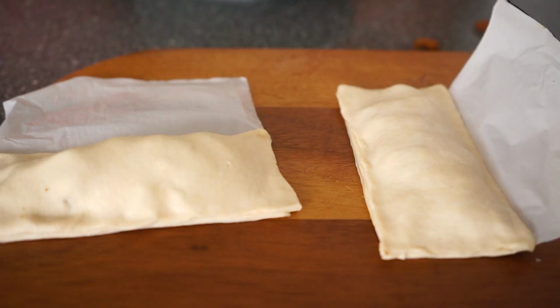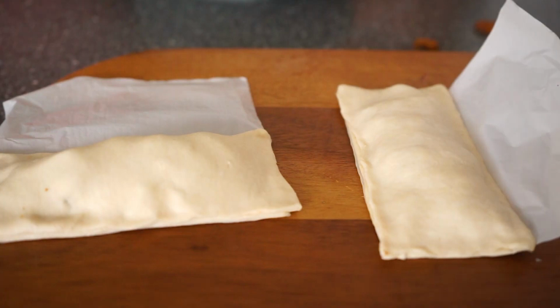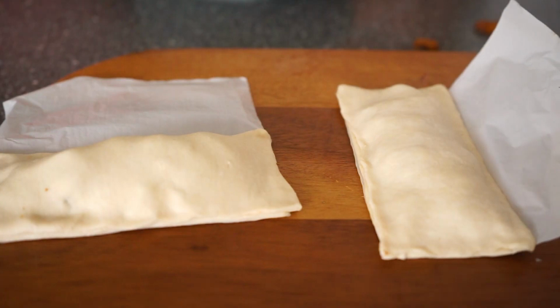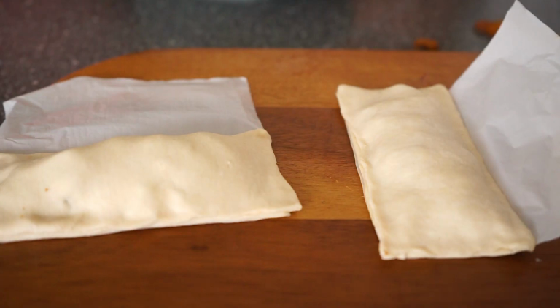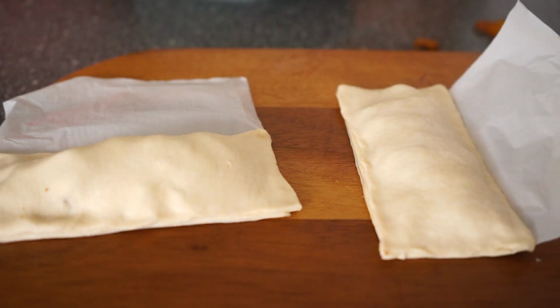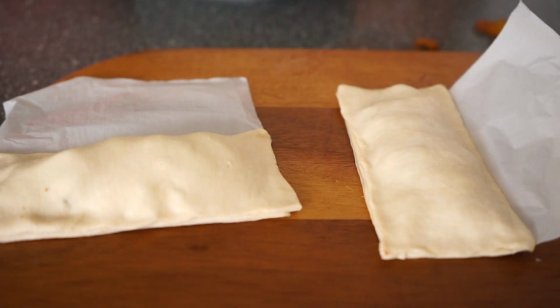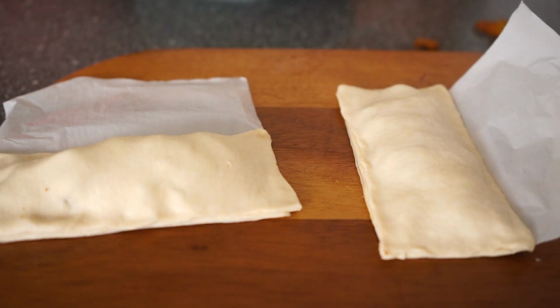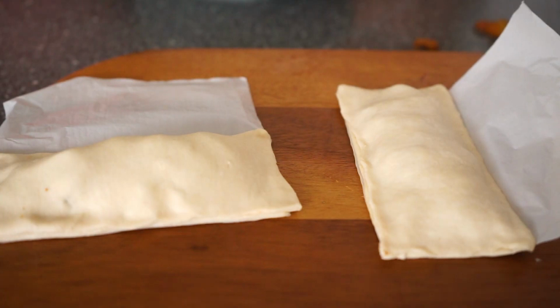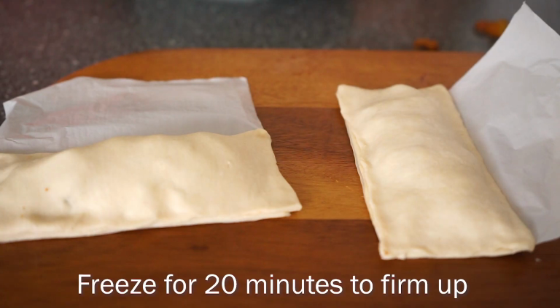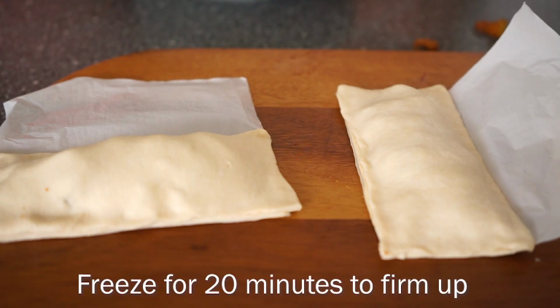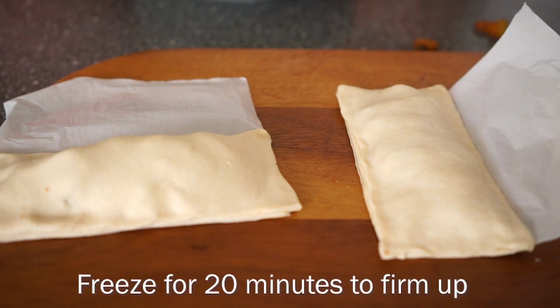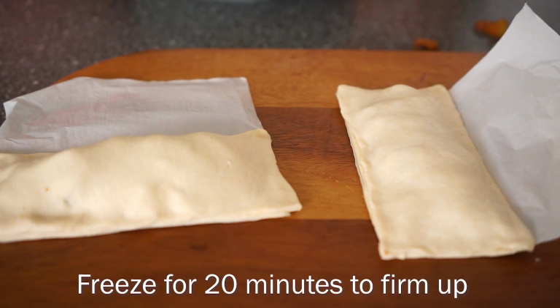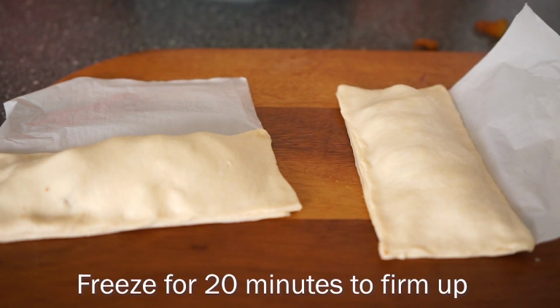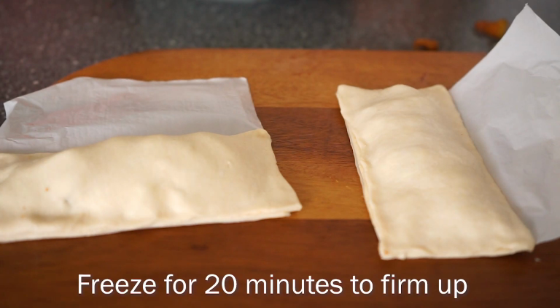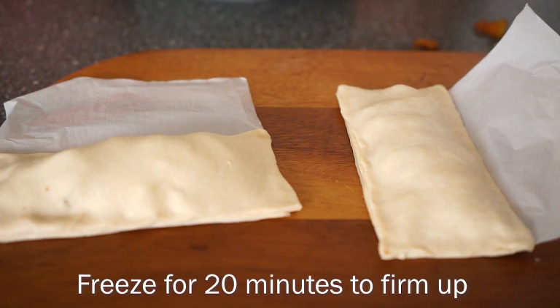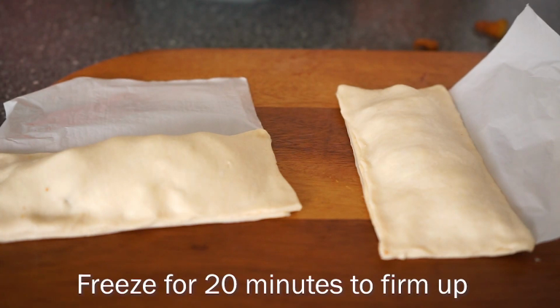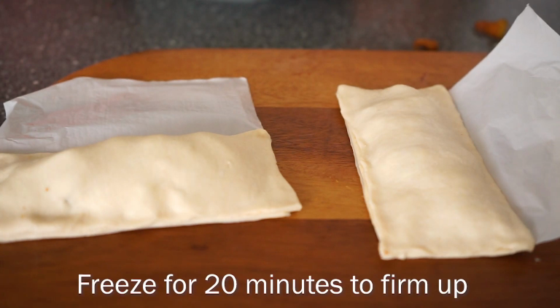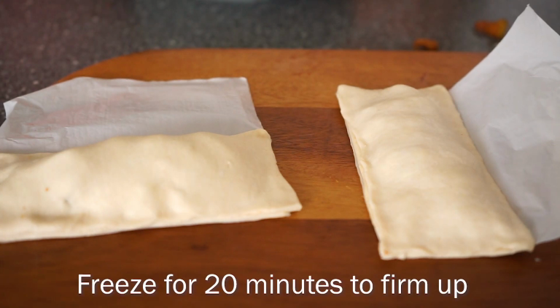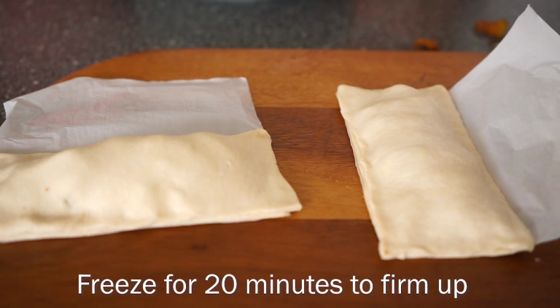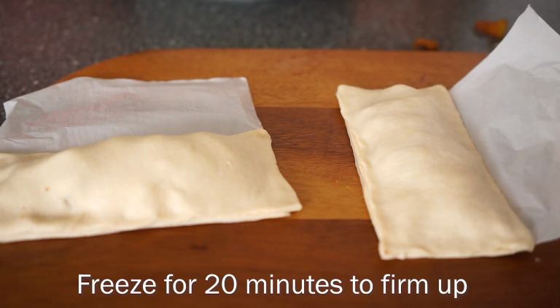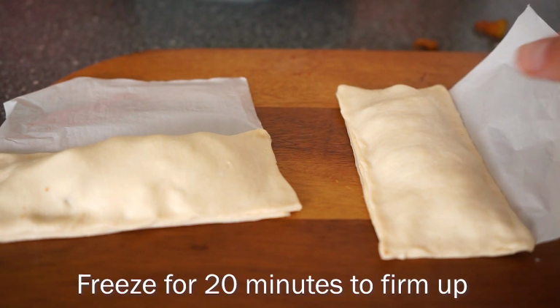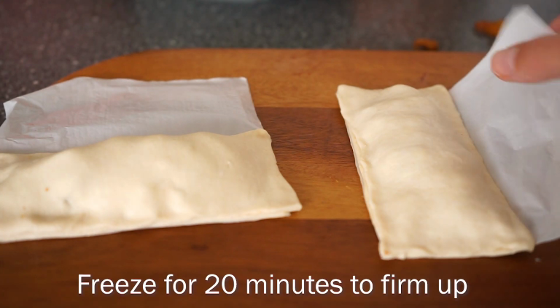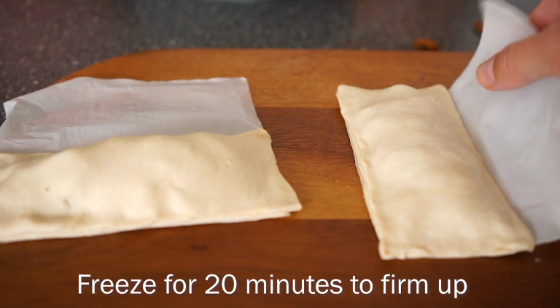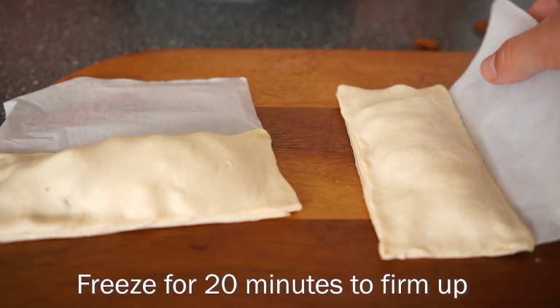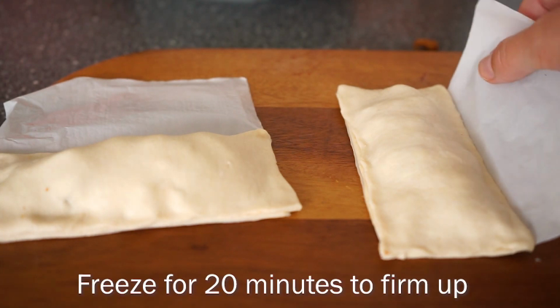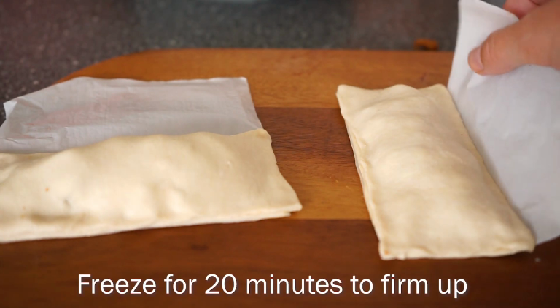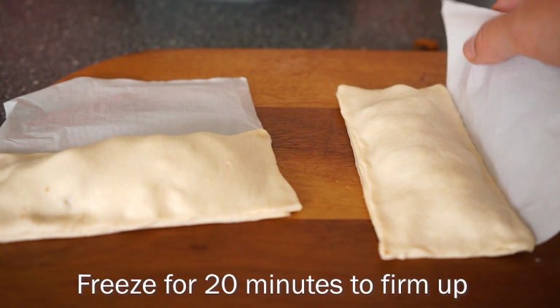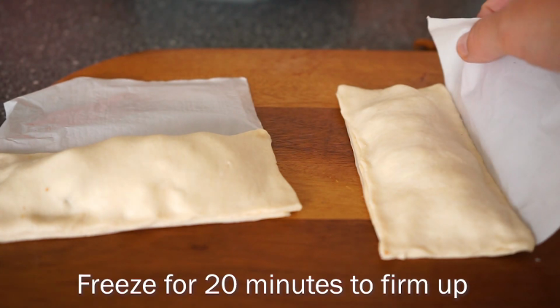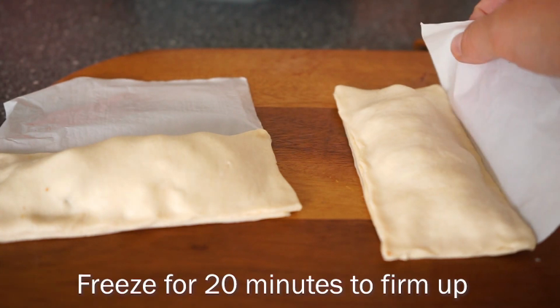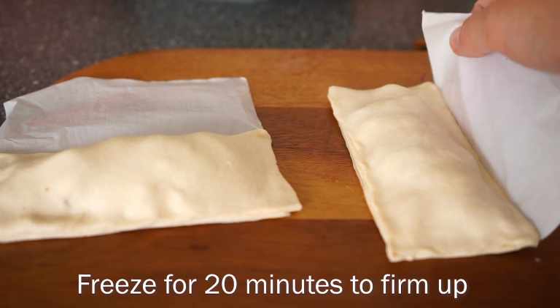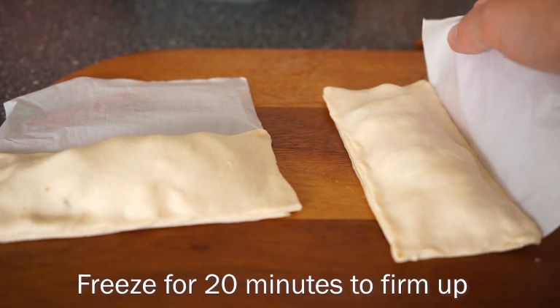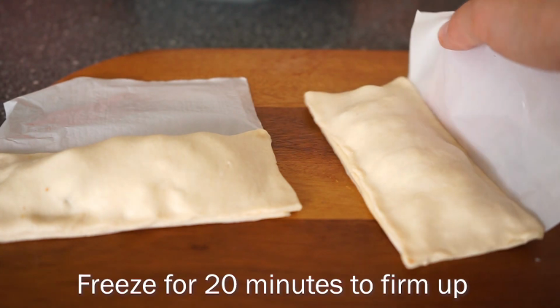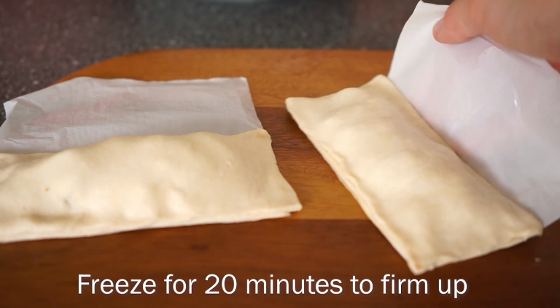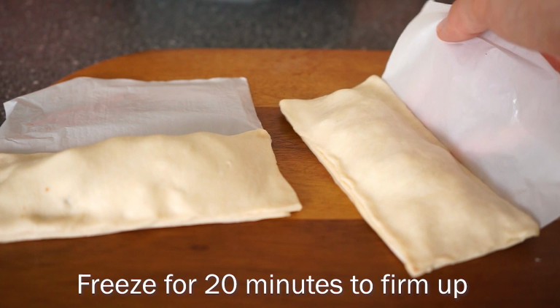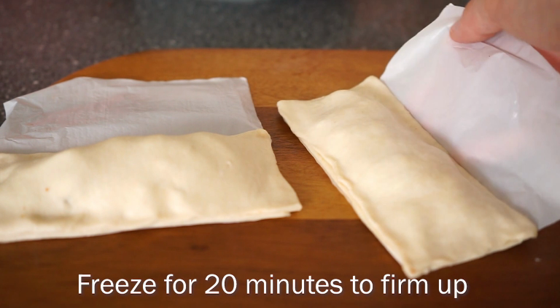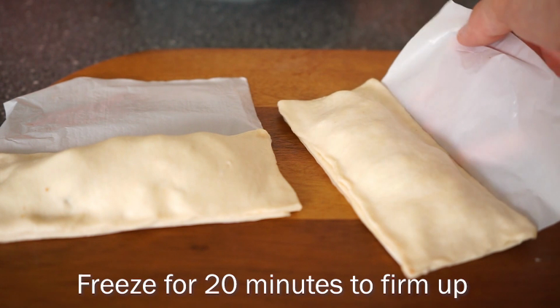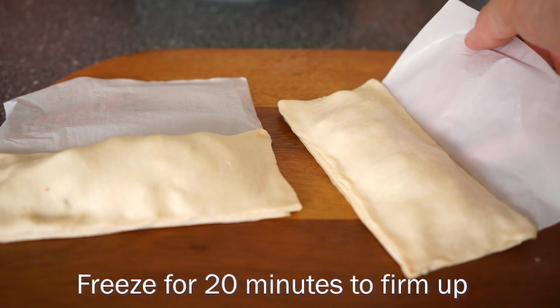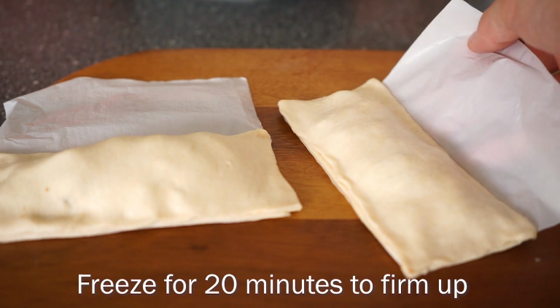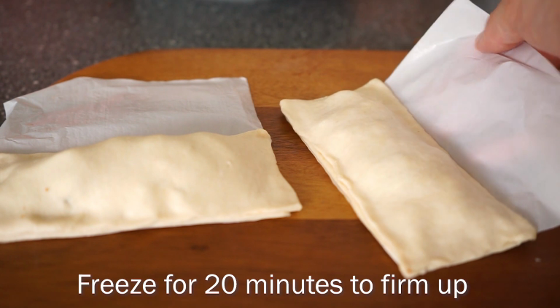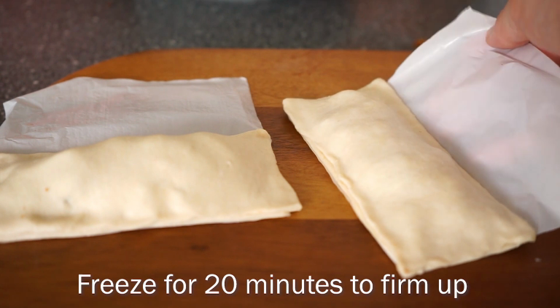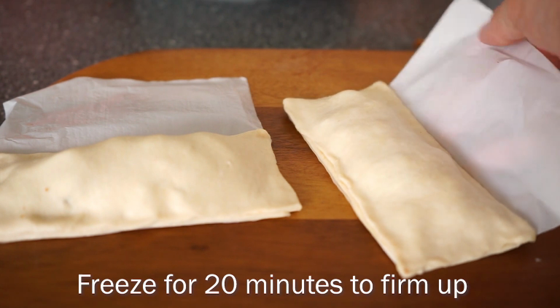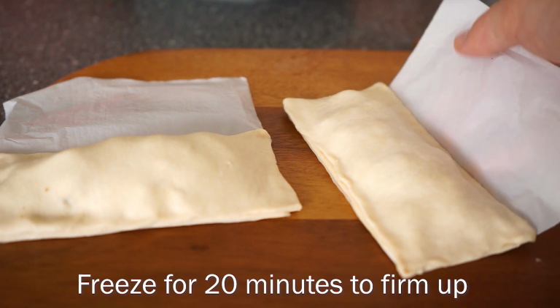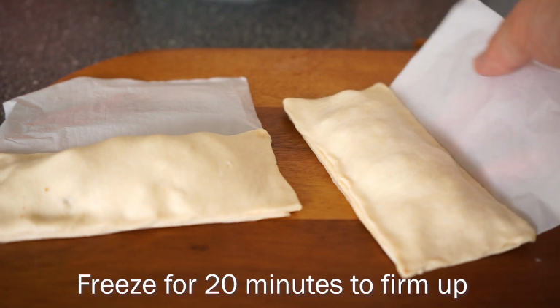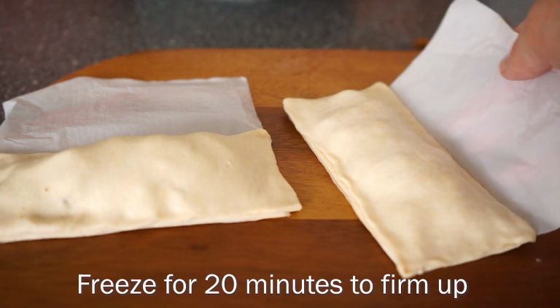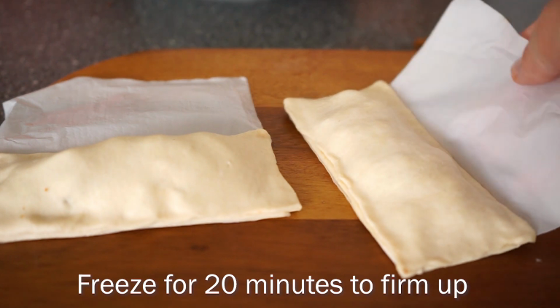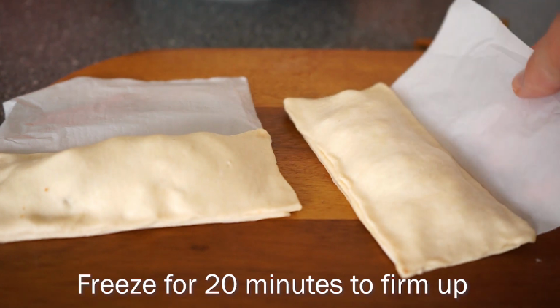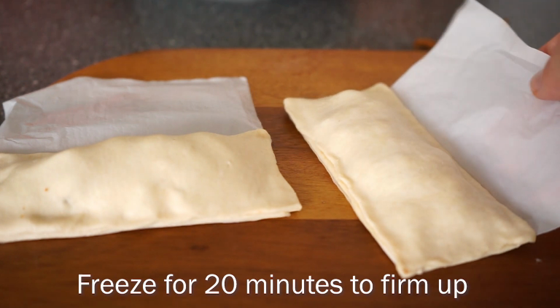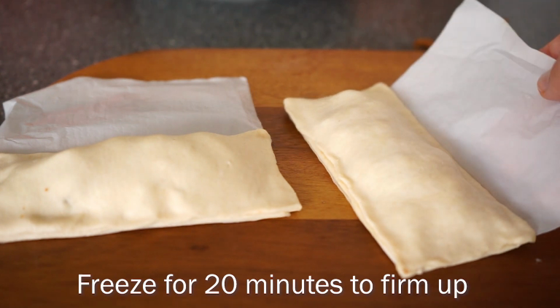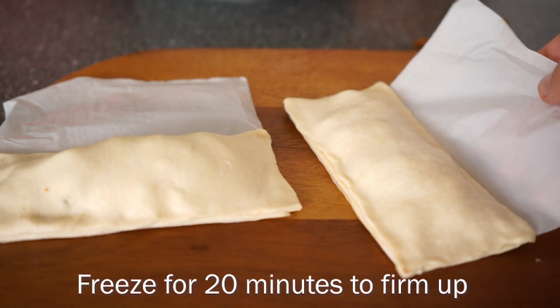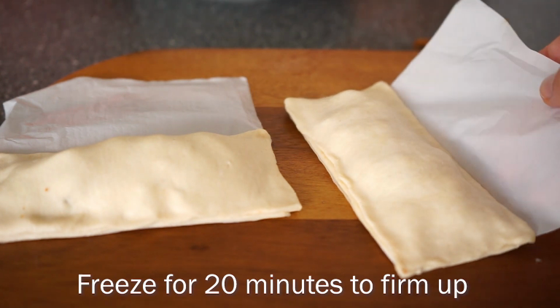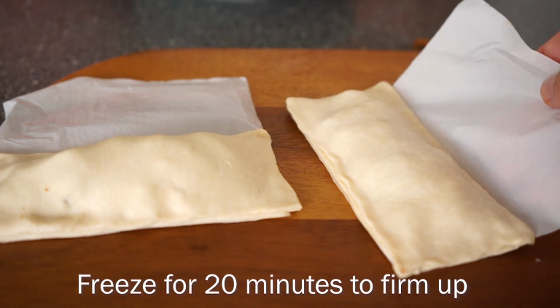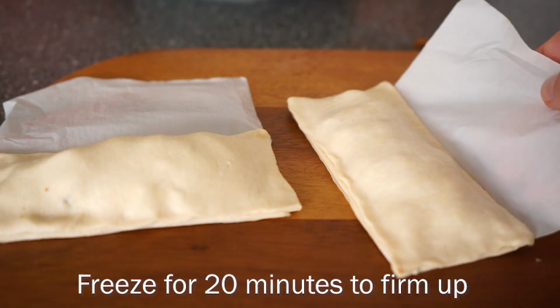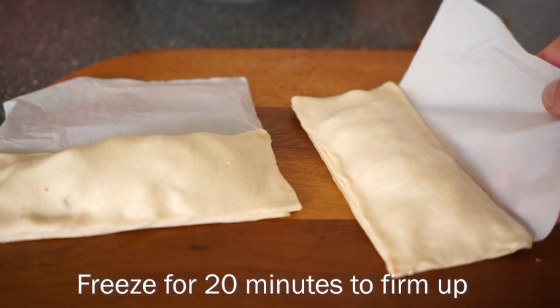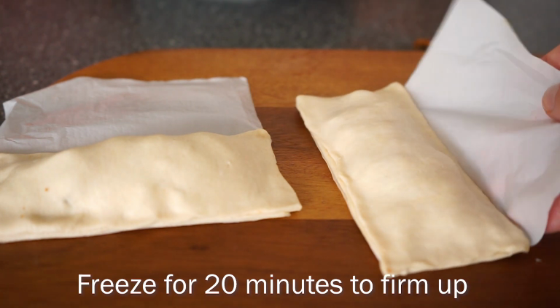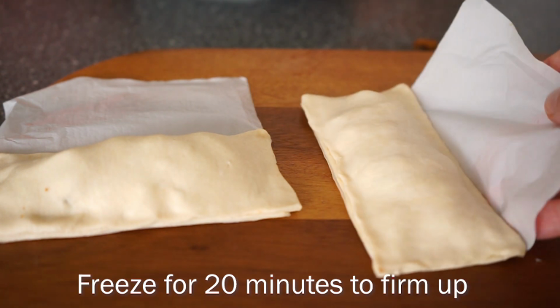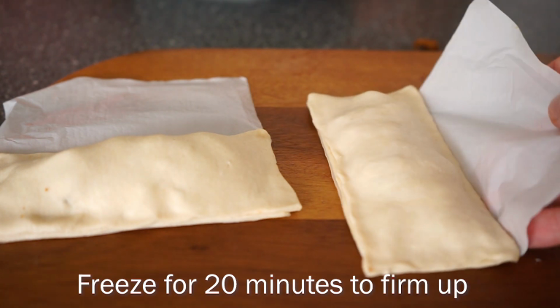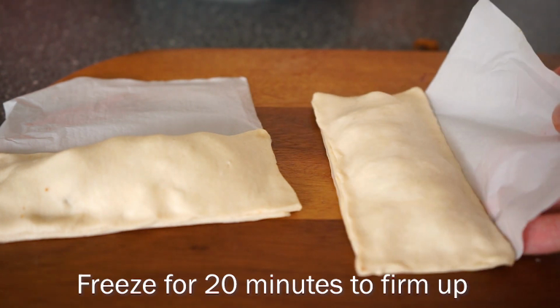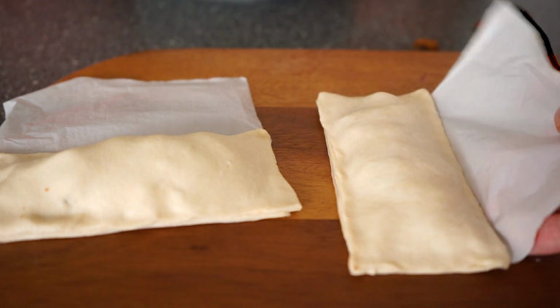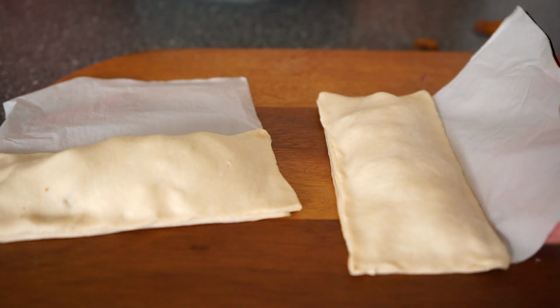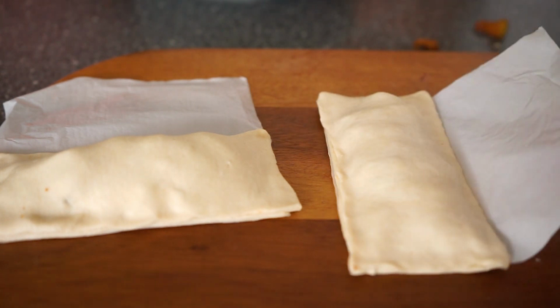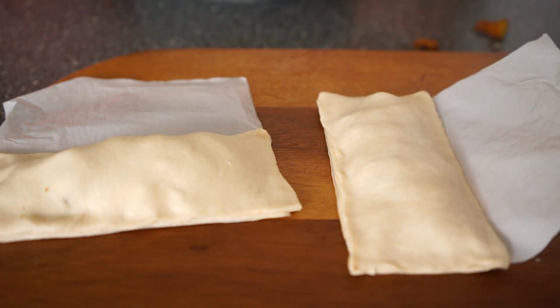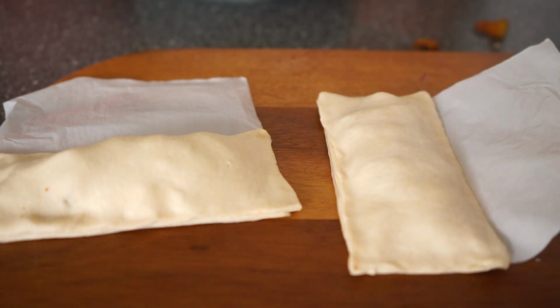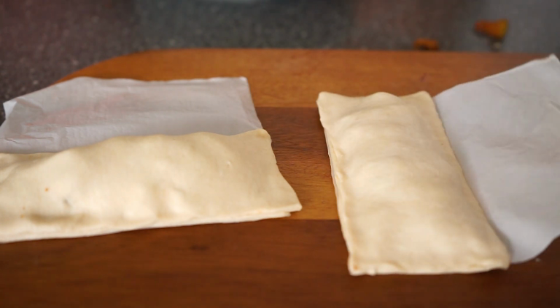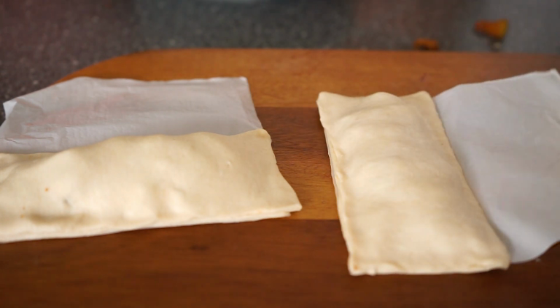You want to freeze the pies for about 20 minutes just to let them firm up a bit before frying them.